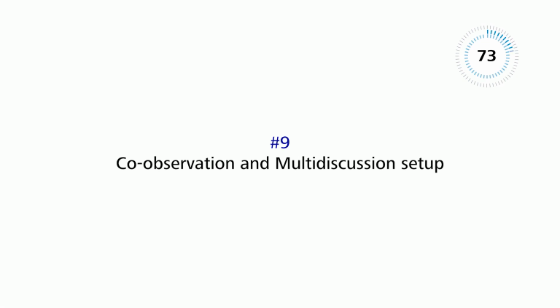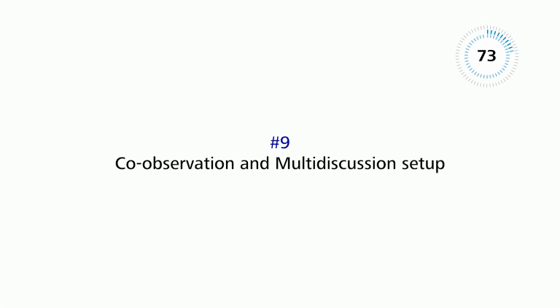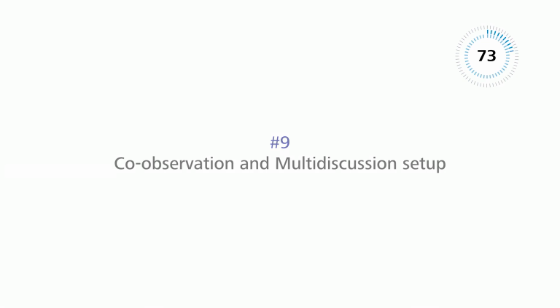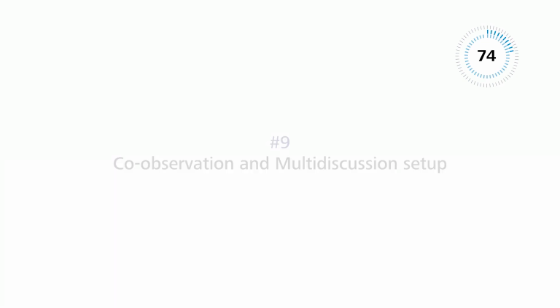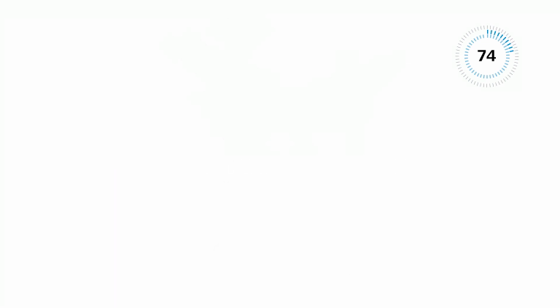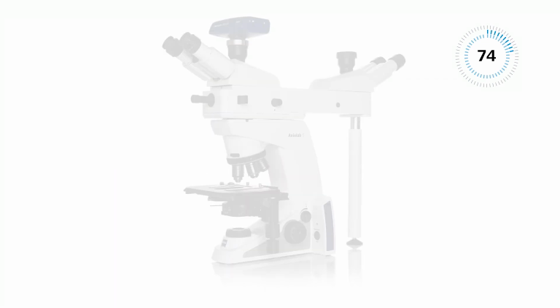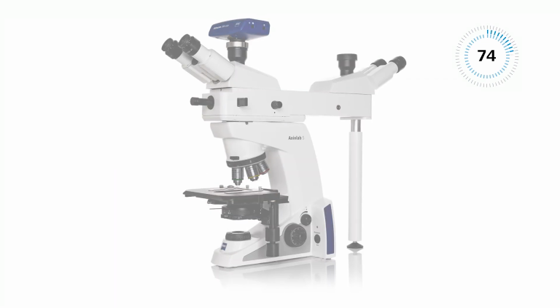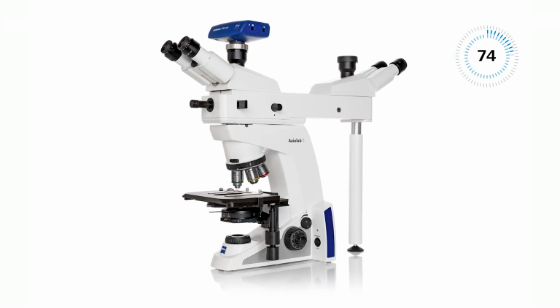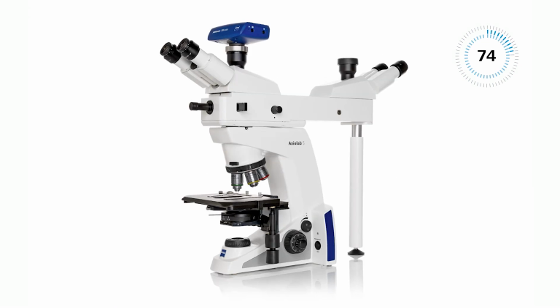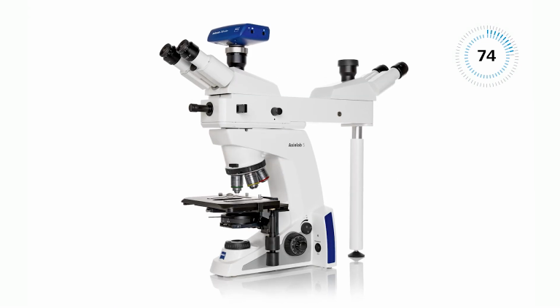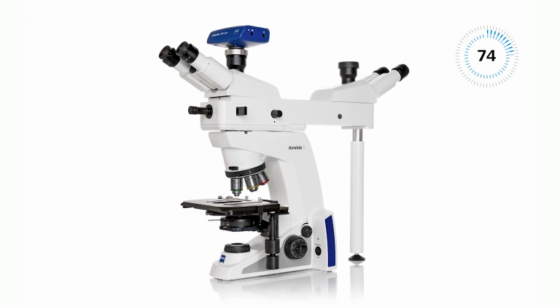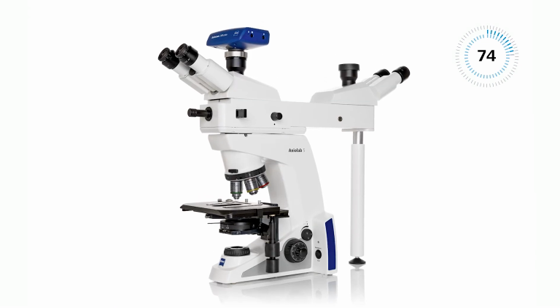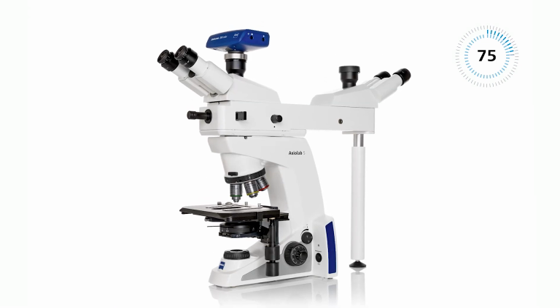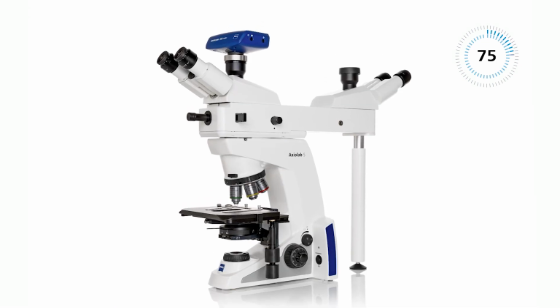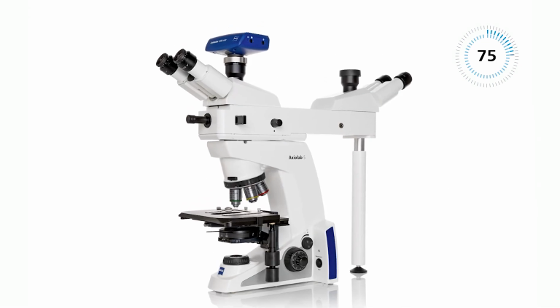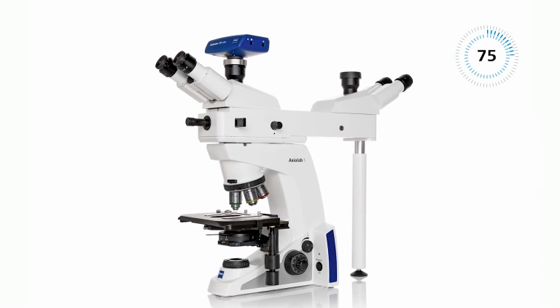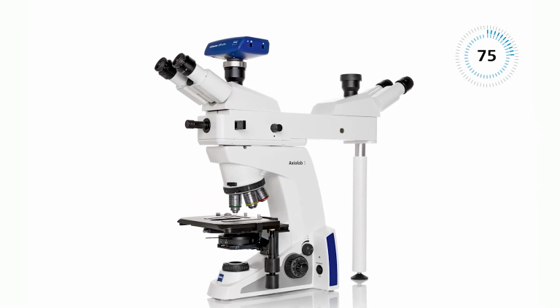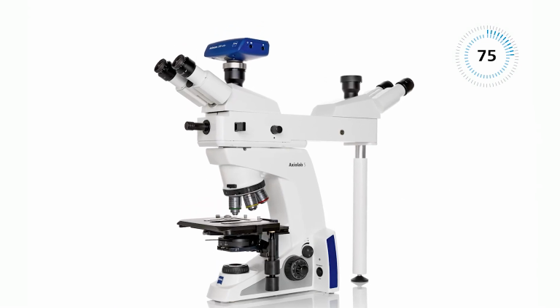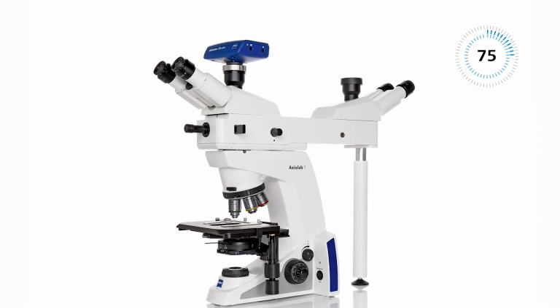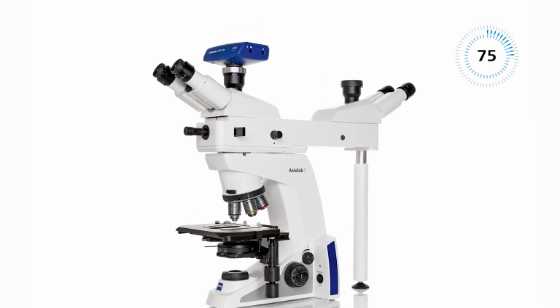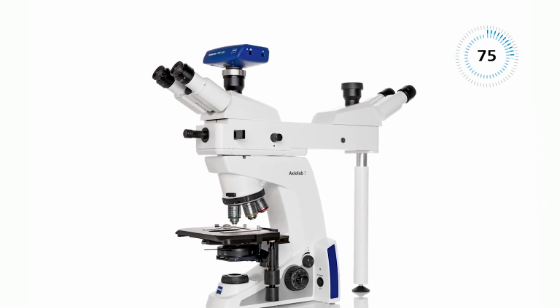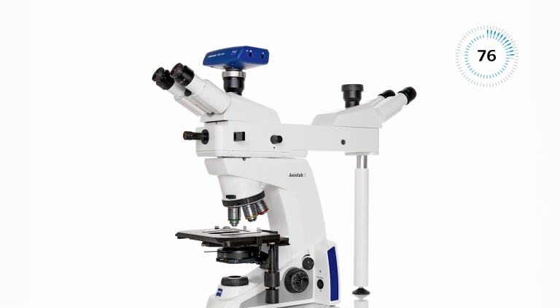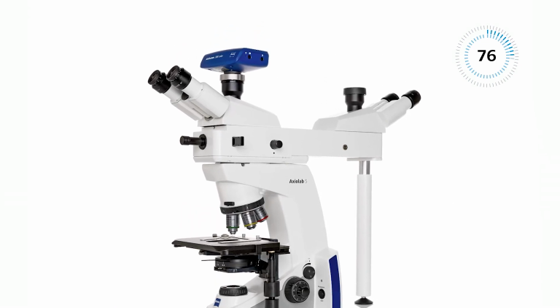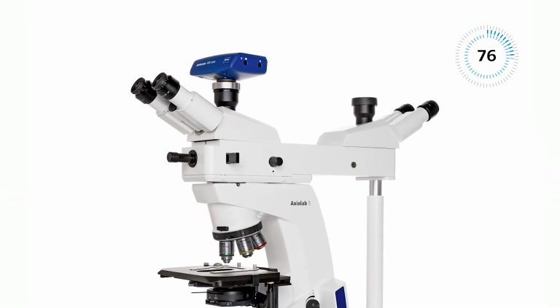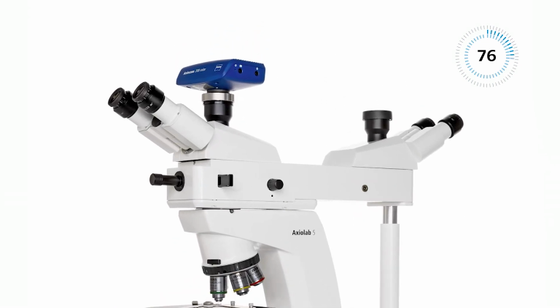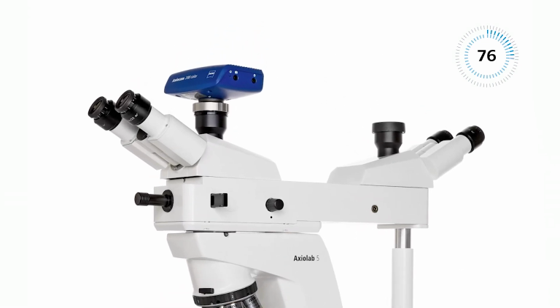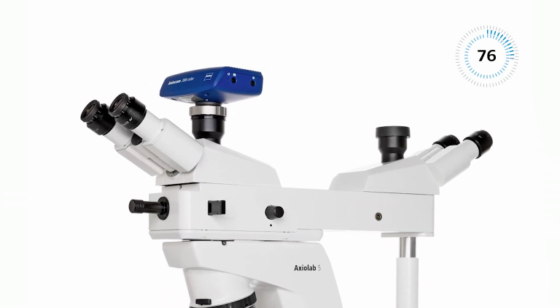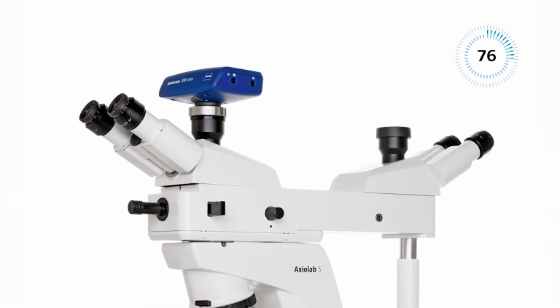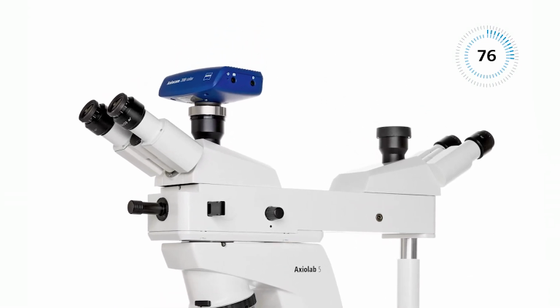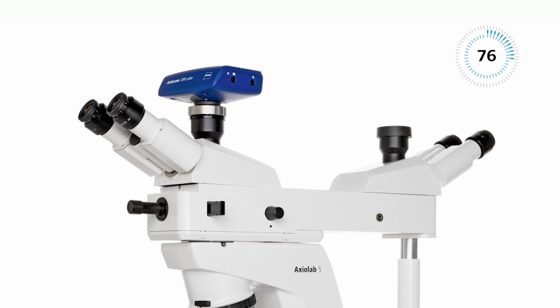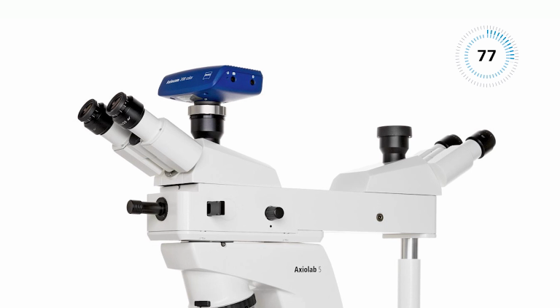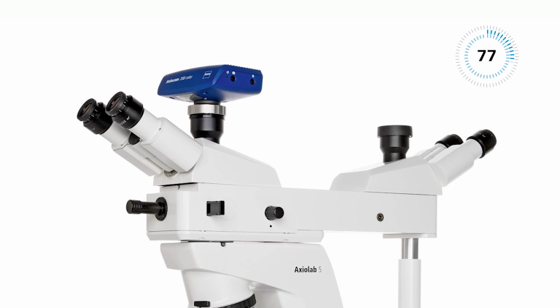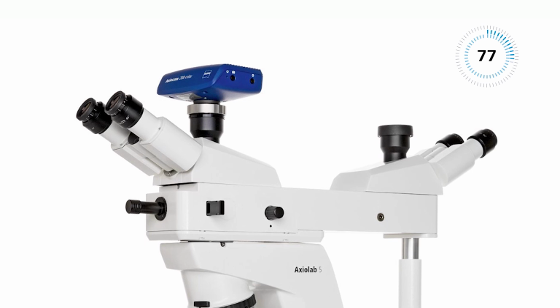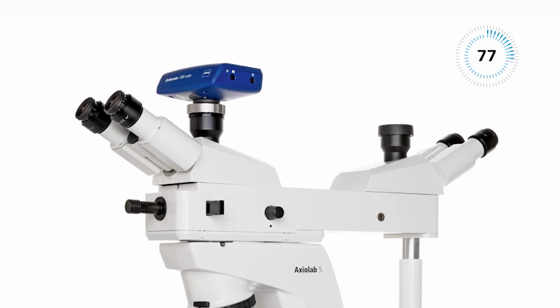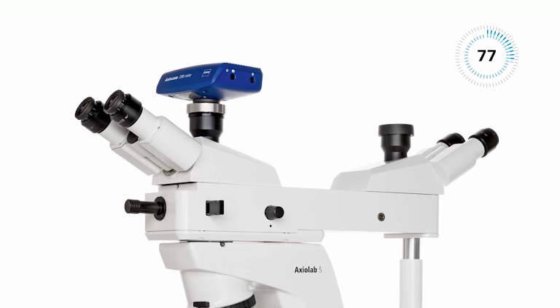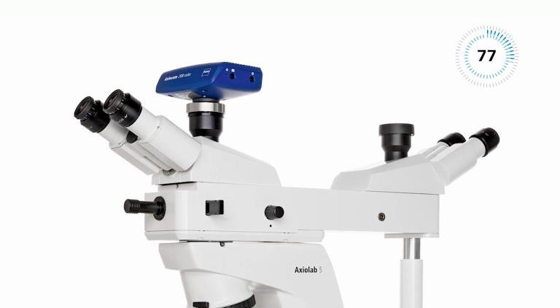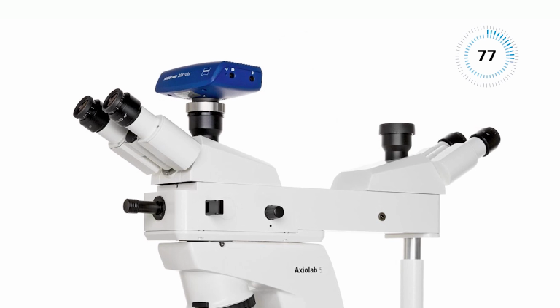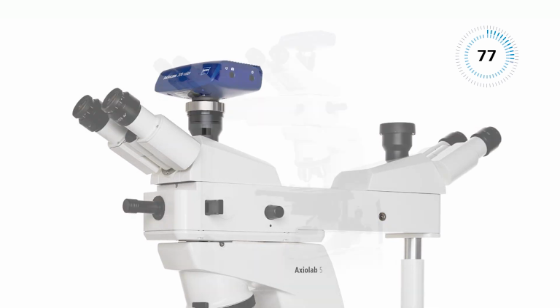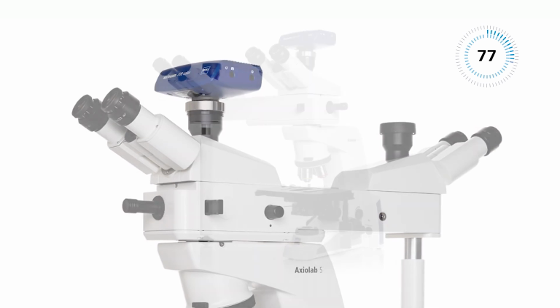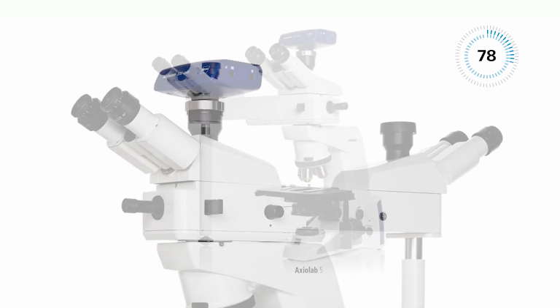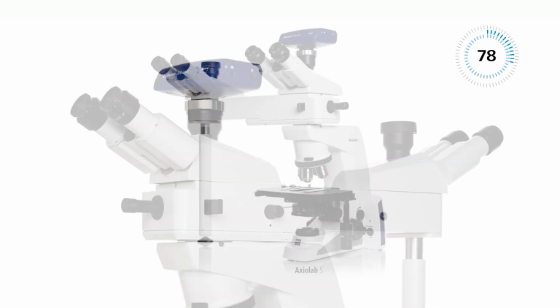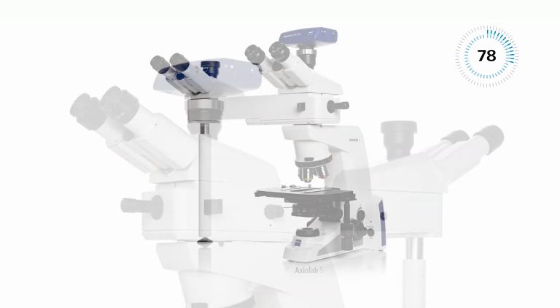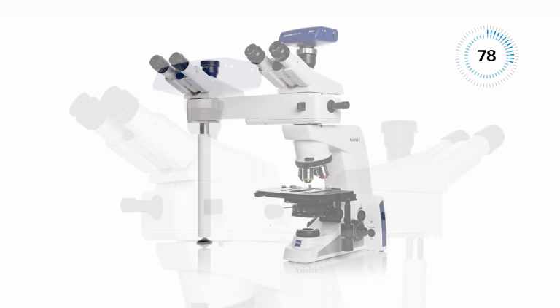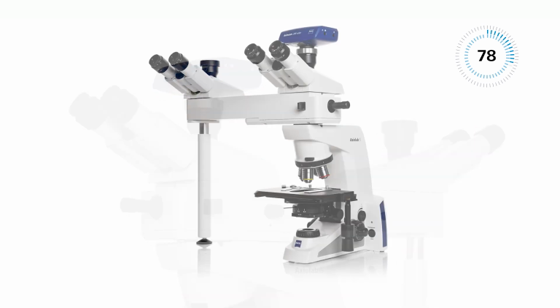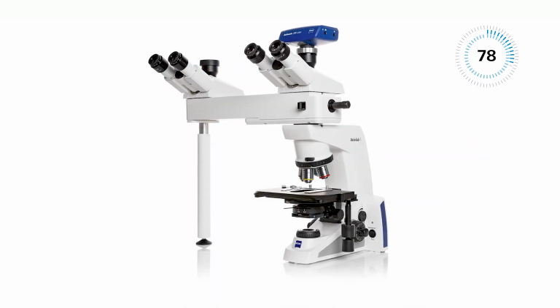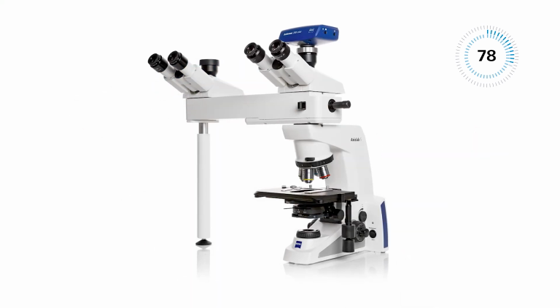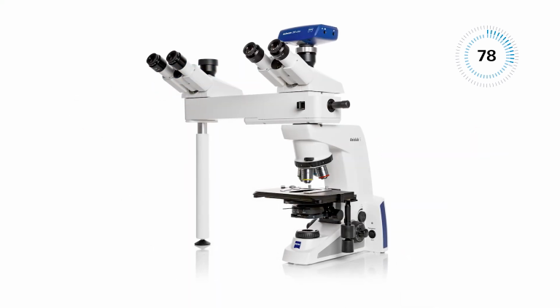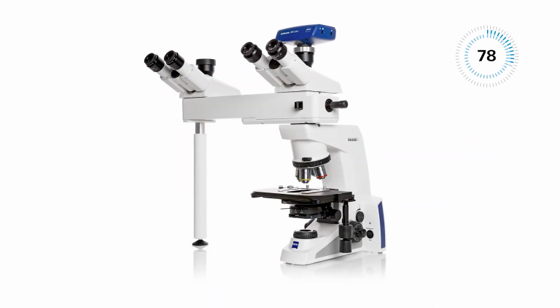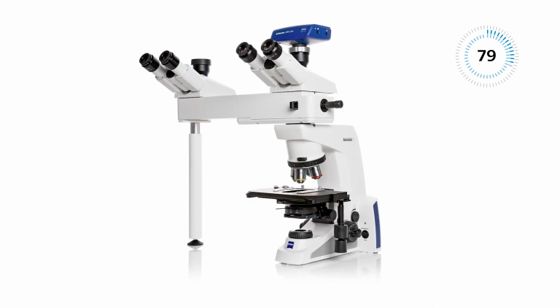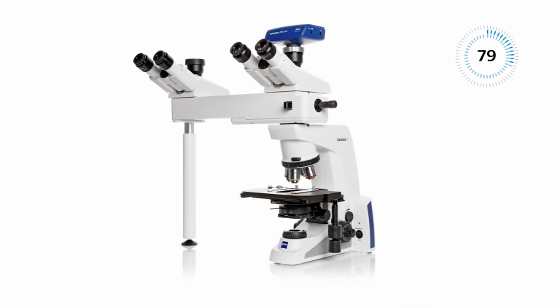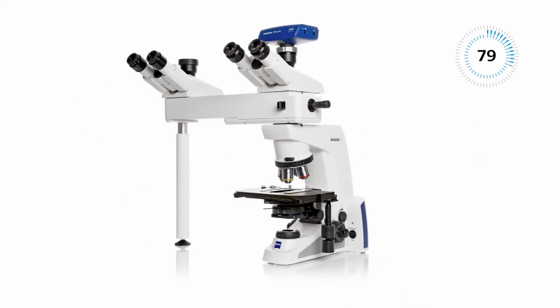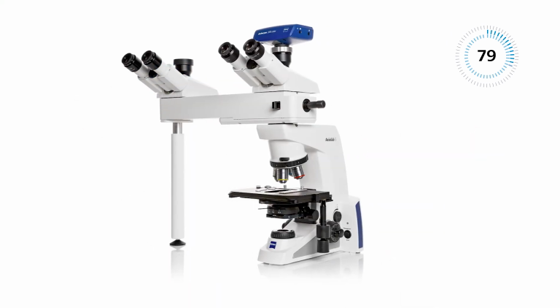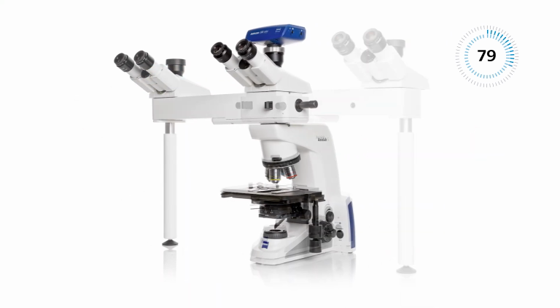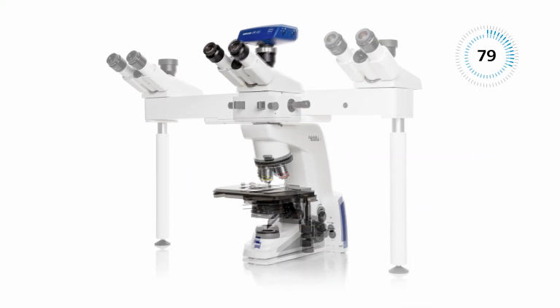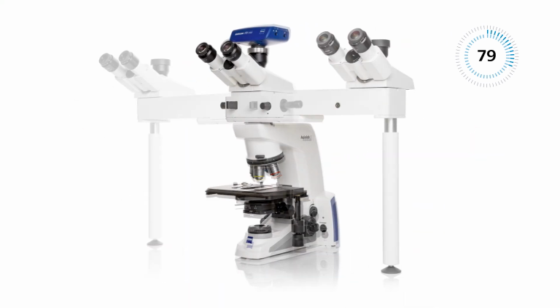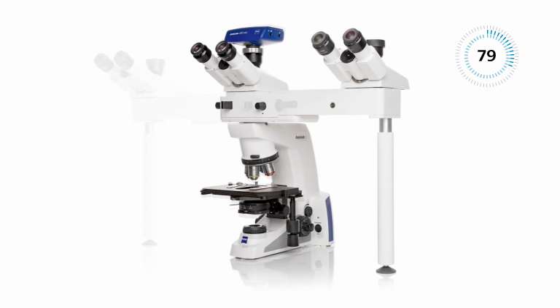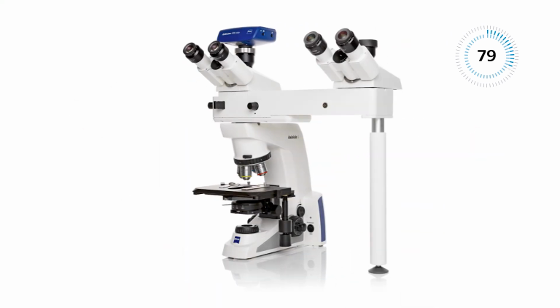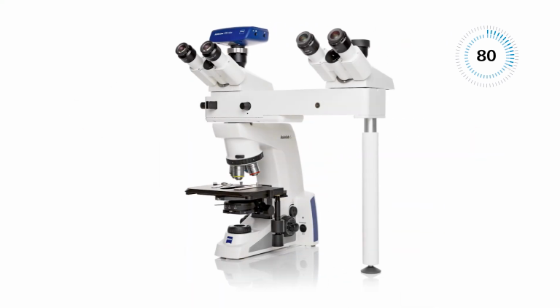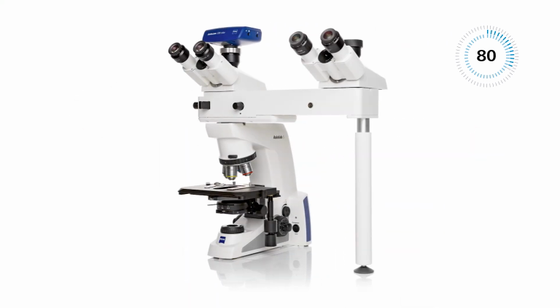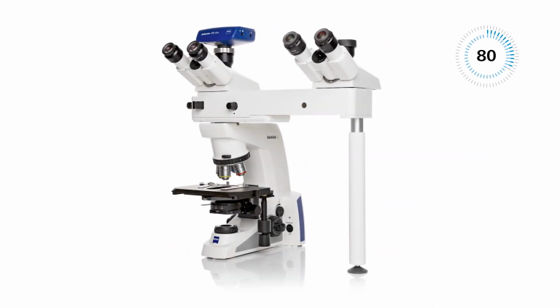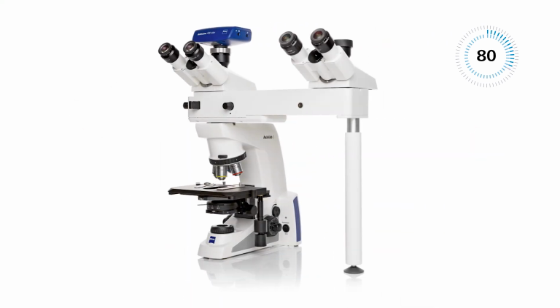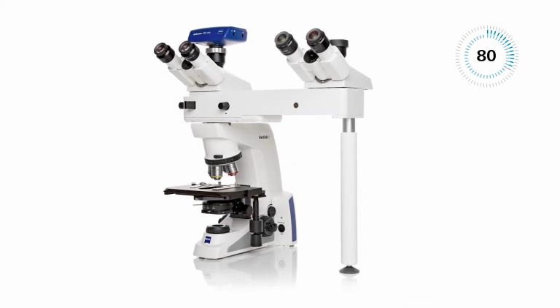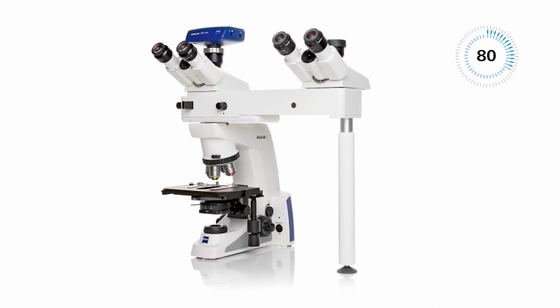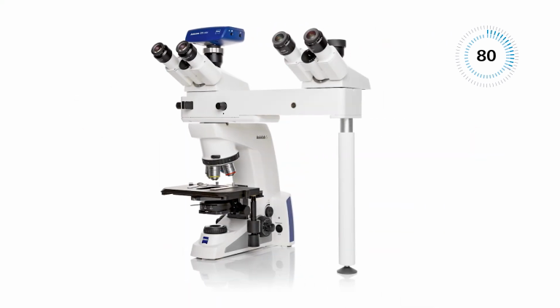Use your microscope for consulting and education. Opt for a dual observer setup that can be extended to up to 21 observers.